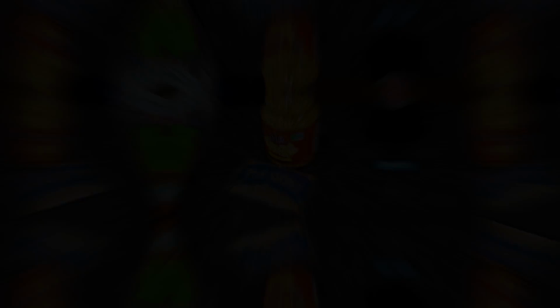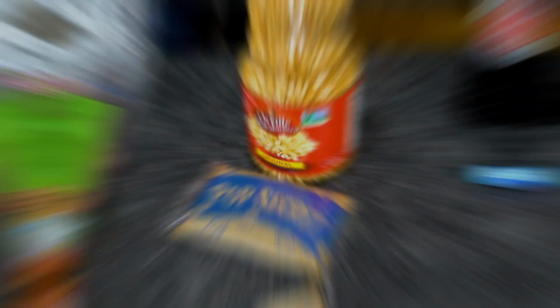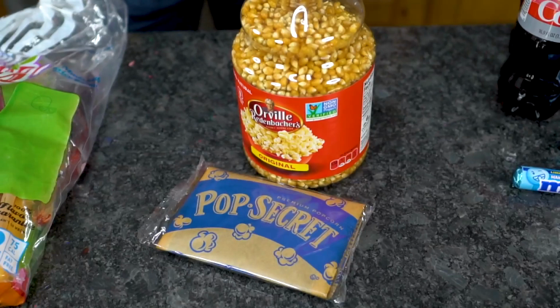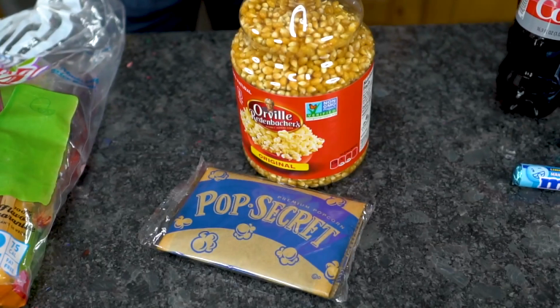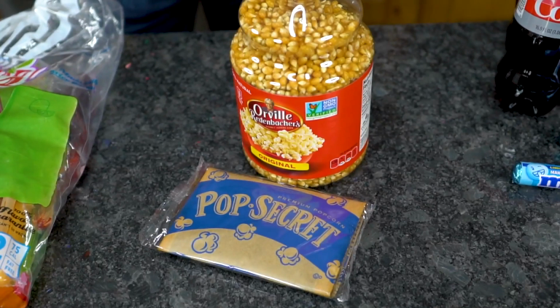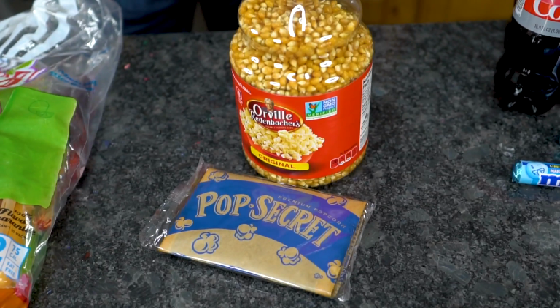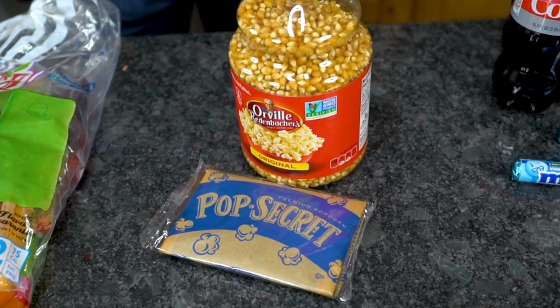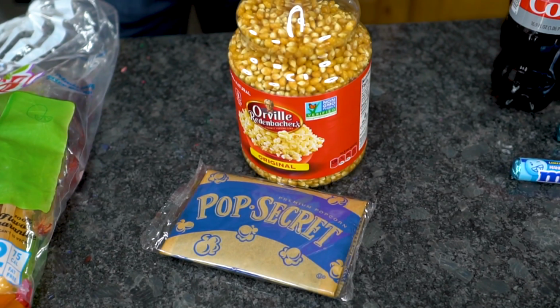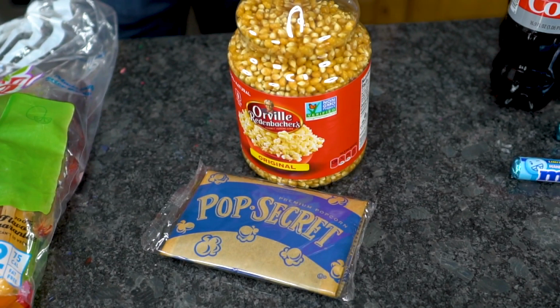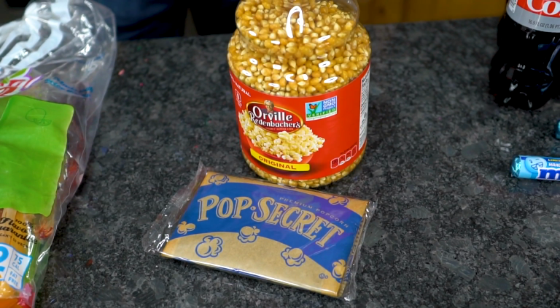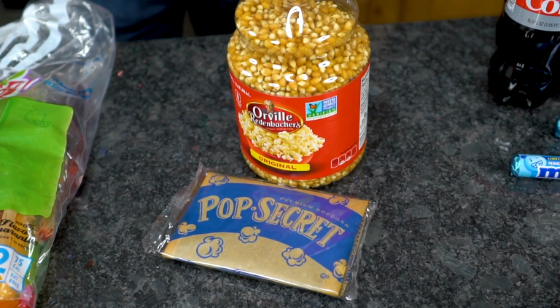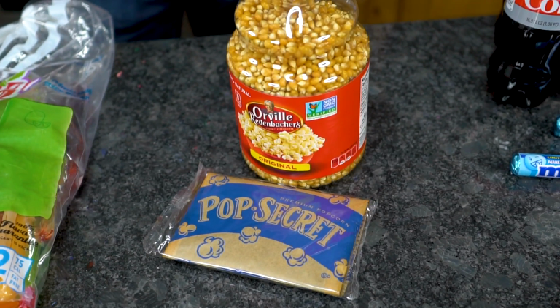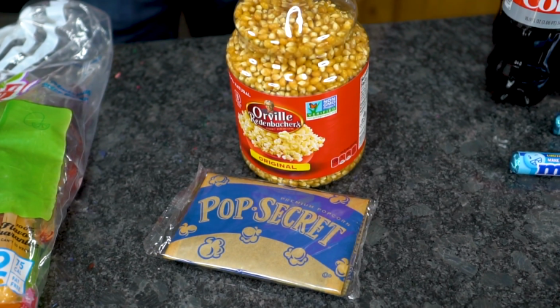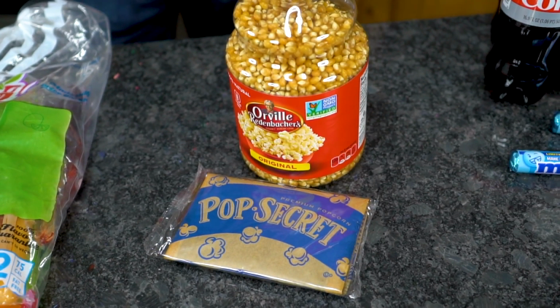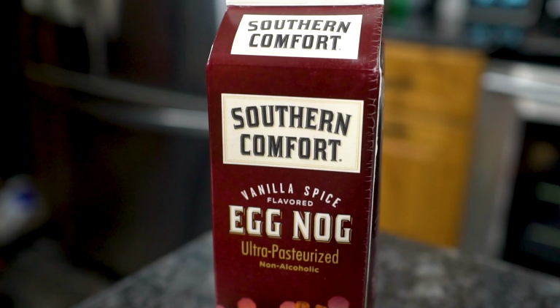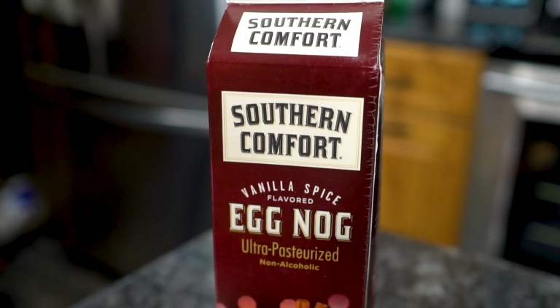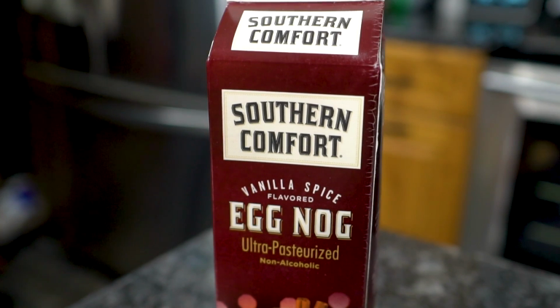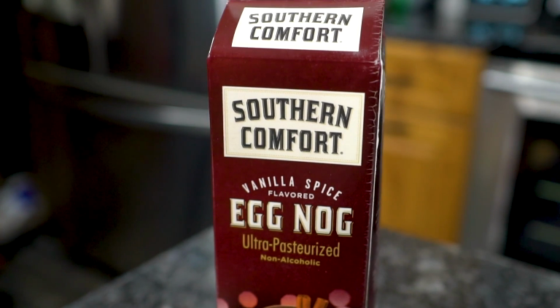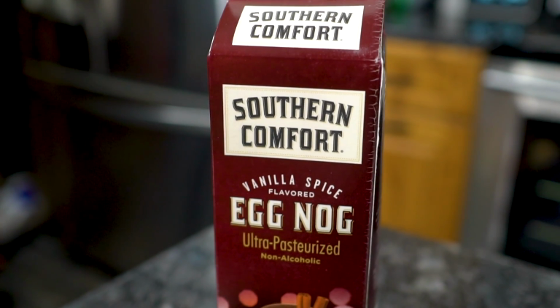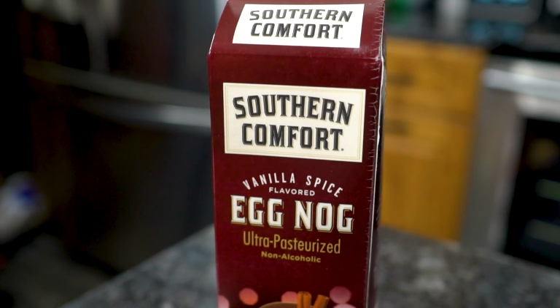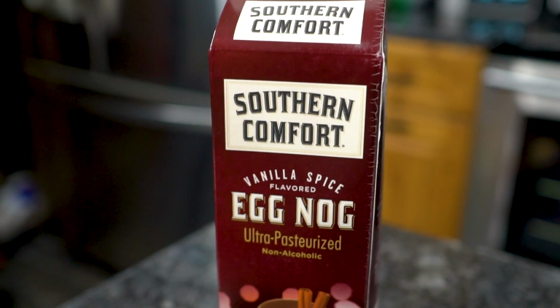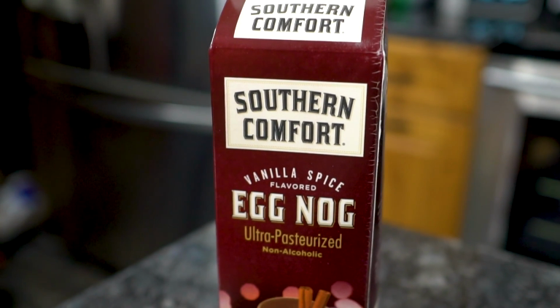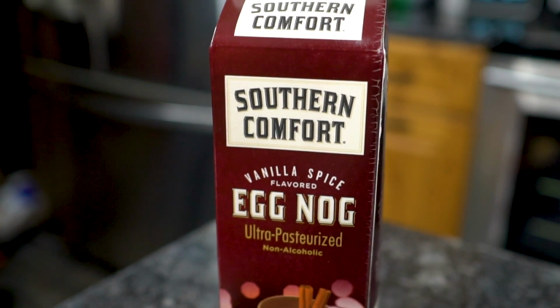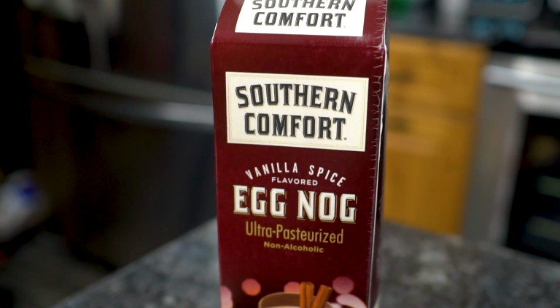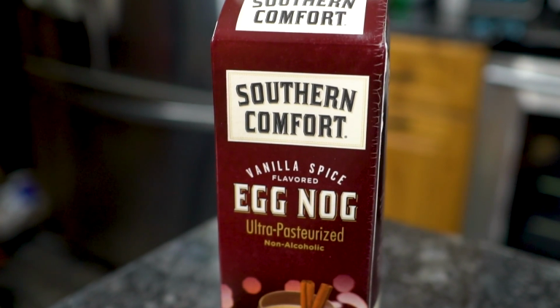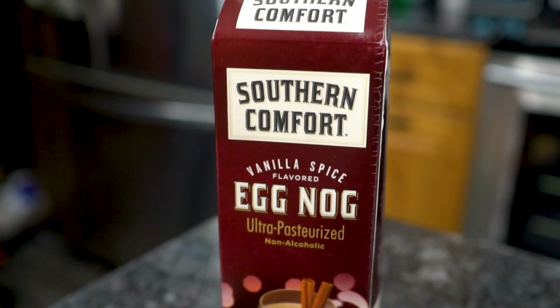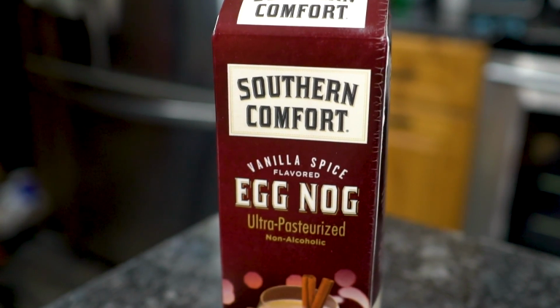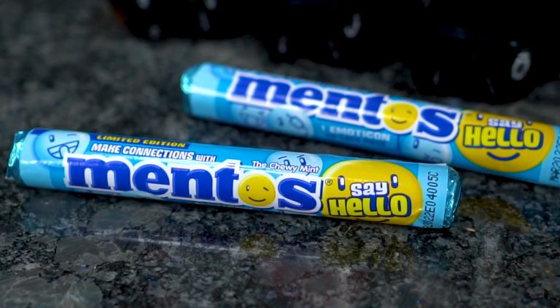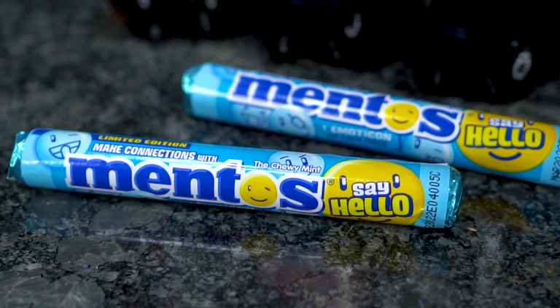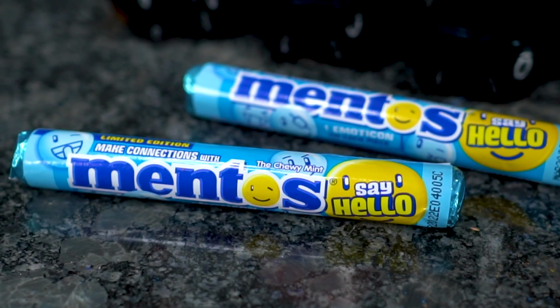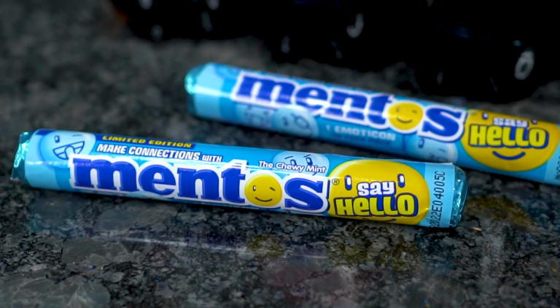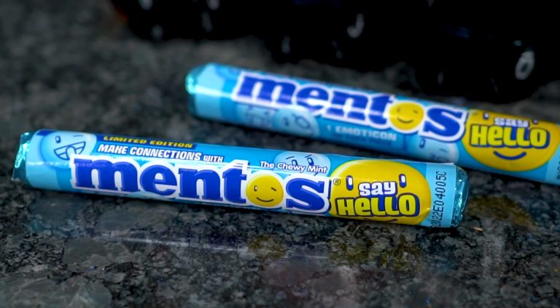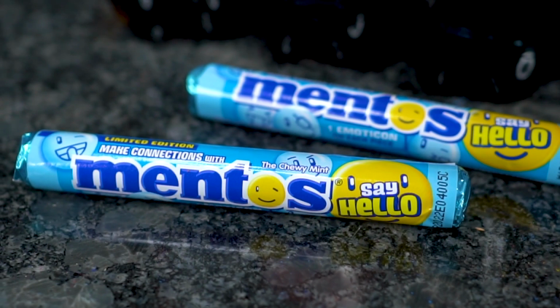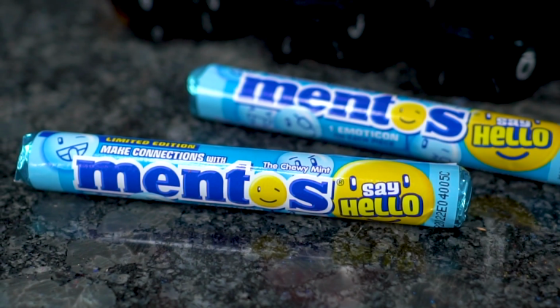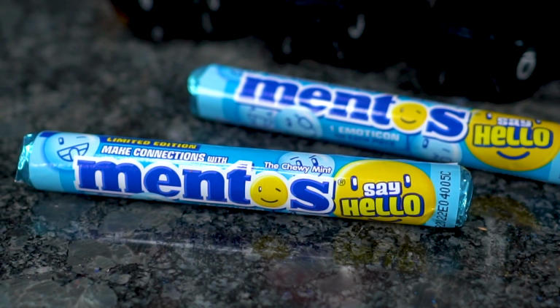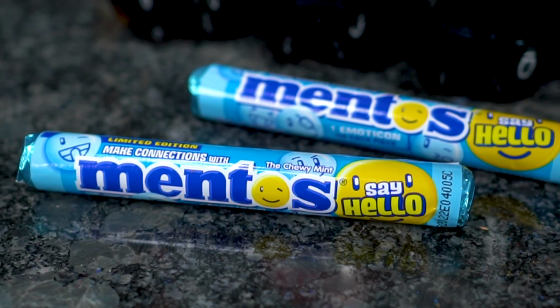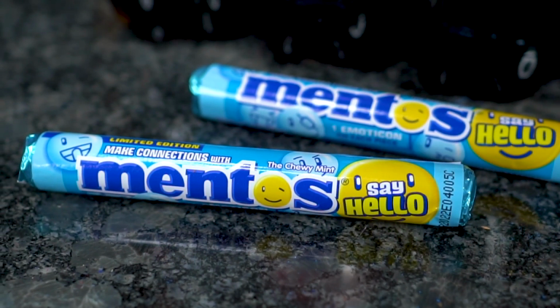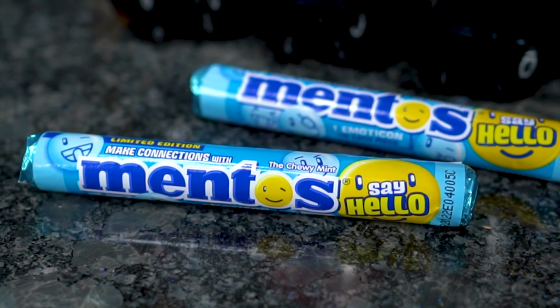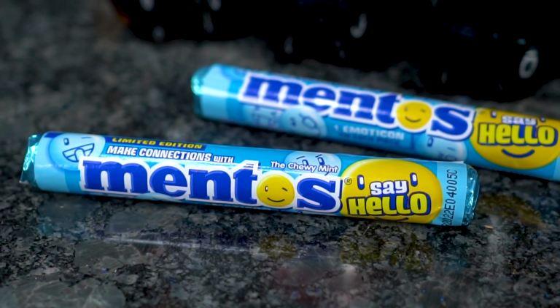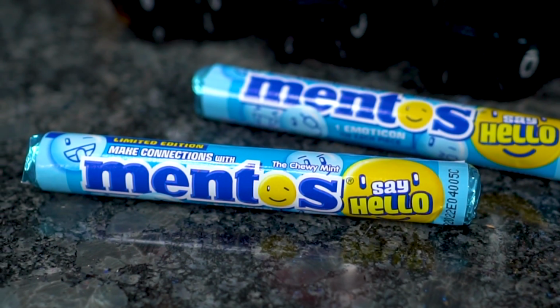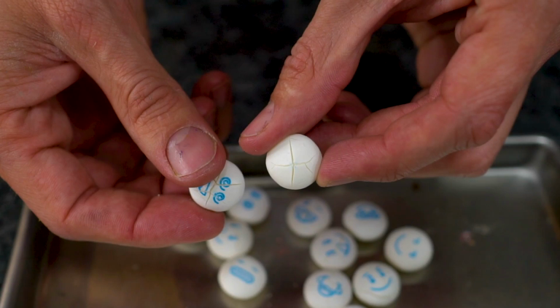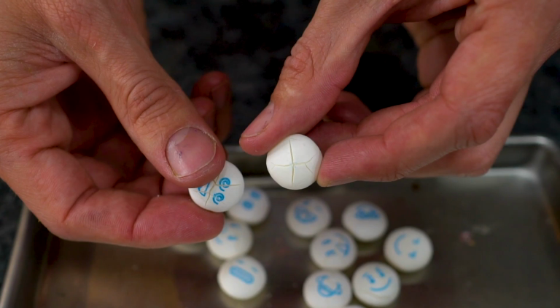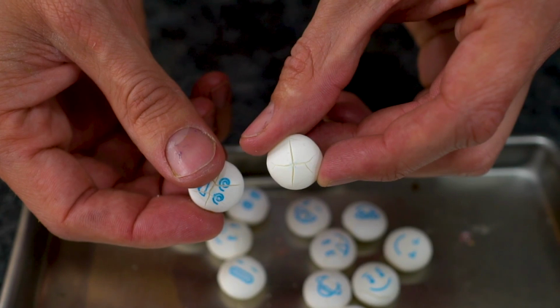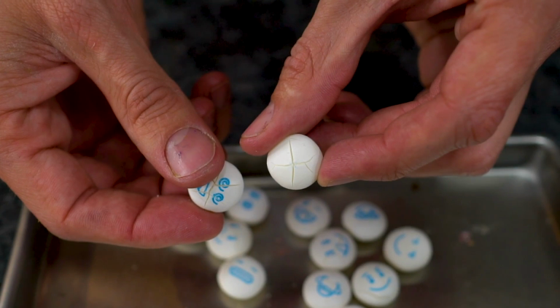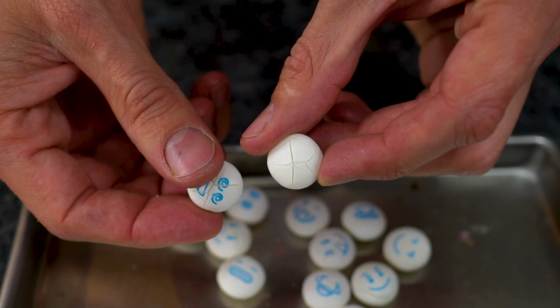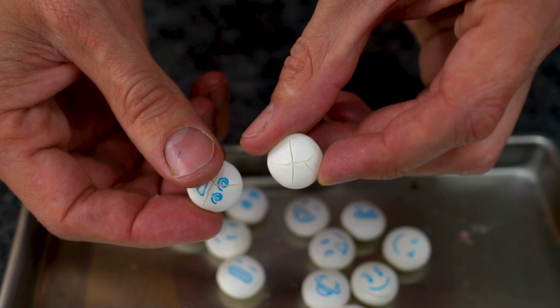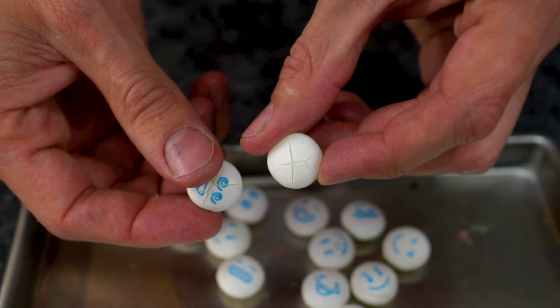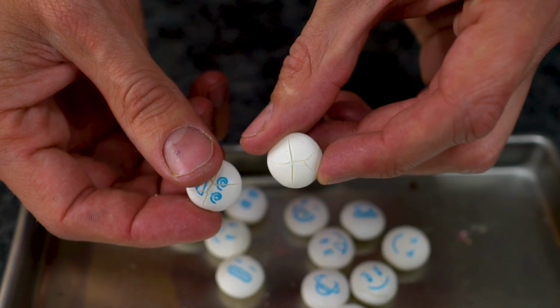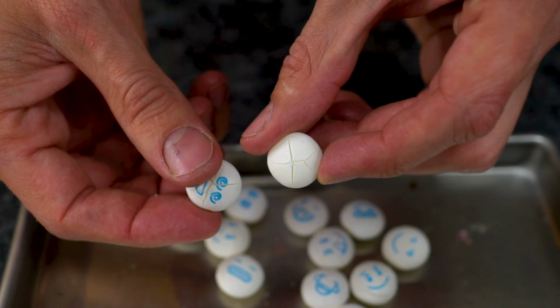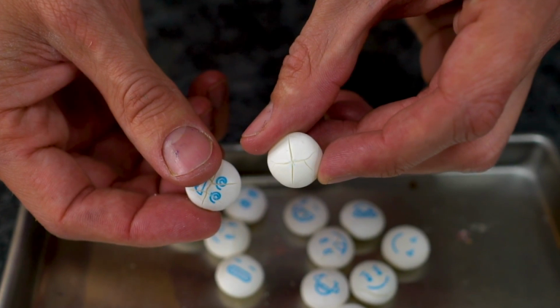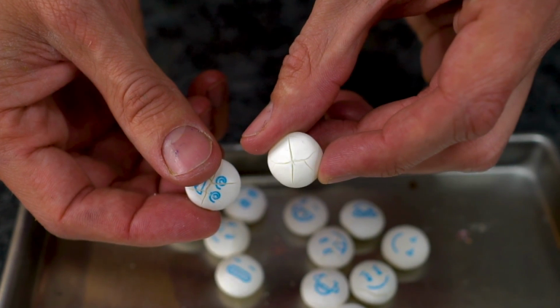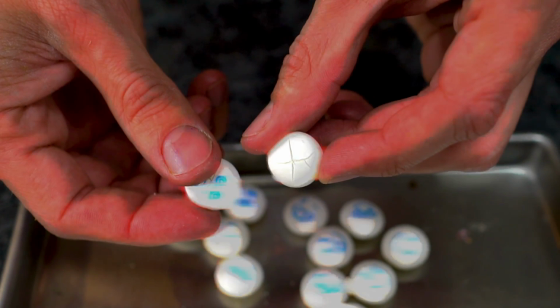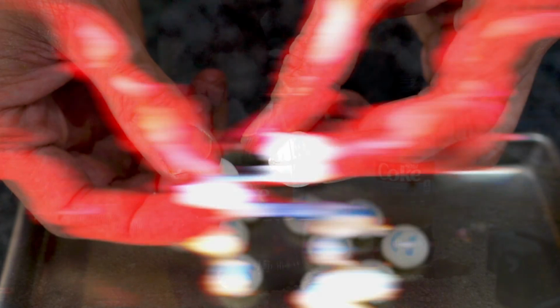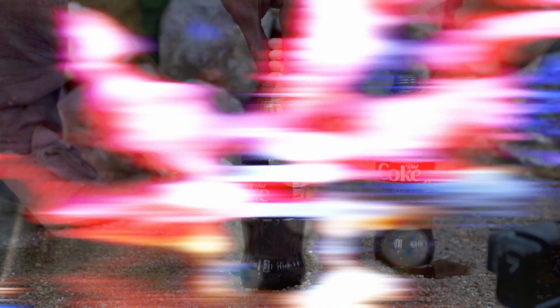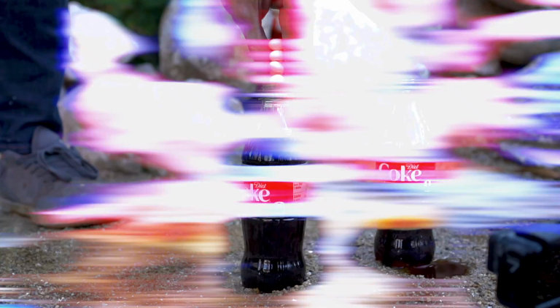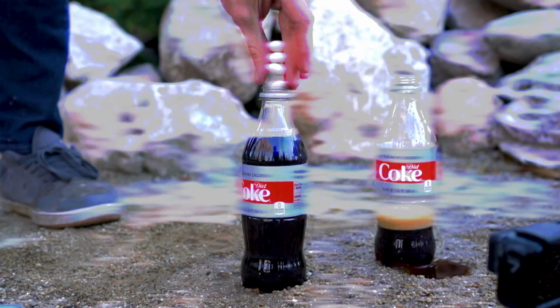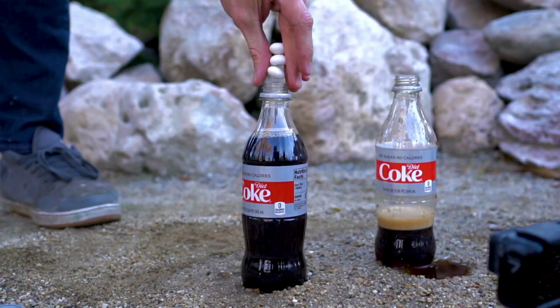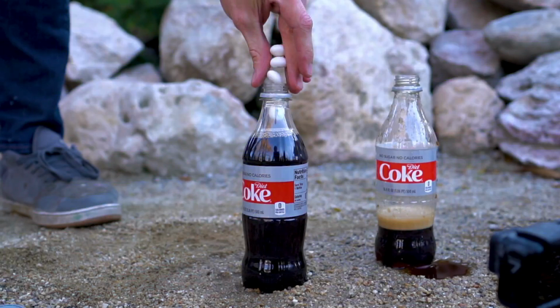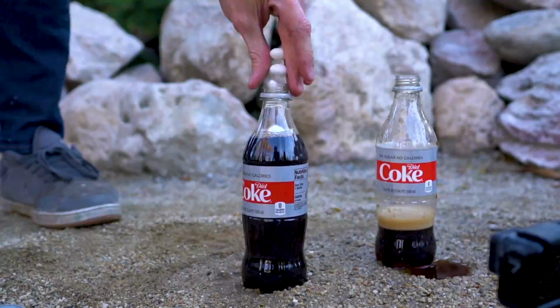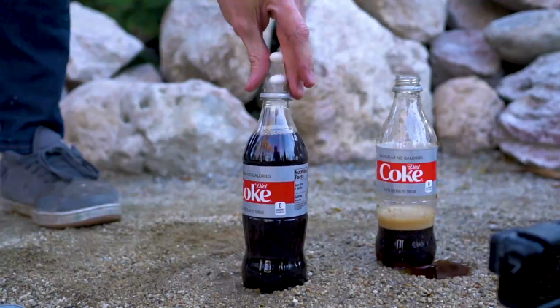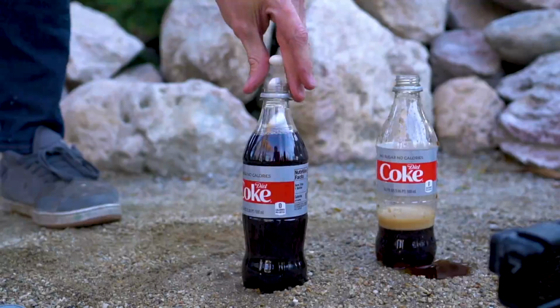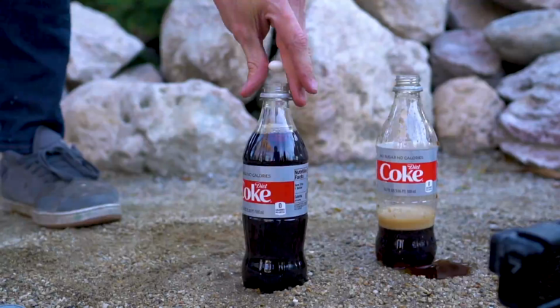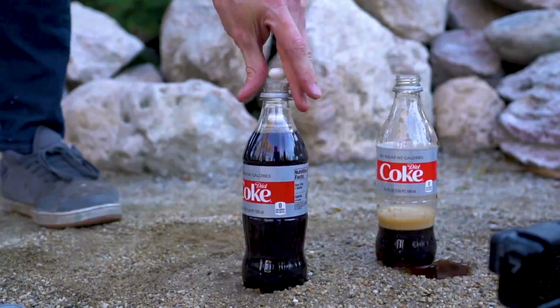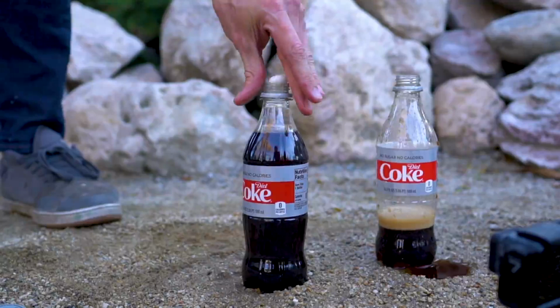Today we freeze-dry four new things that you wanted to see — what will happen to Mentos, and what will happen when you put freeze-dried Mentos in Diet Coke.